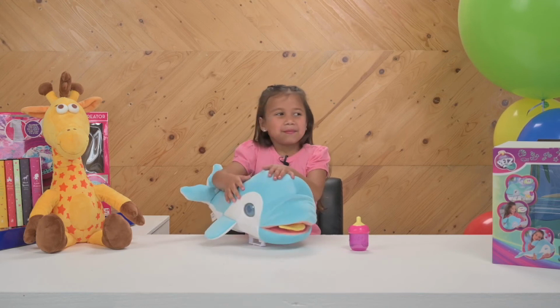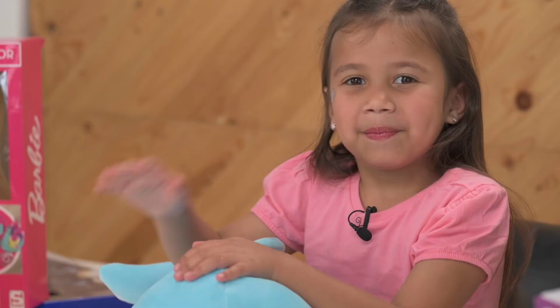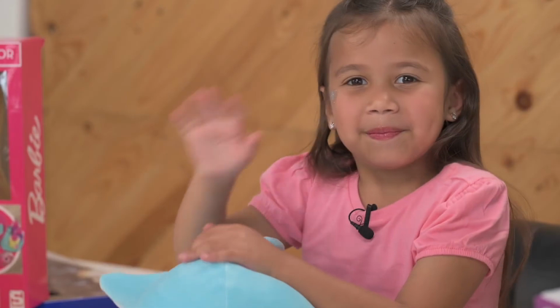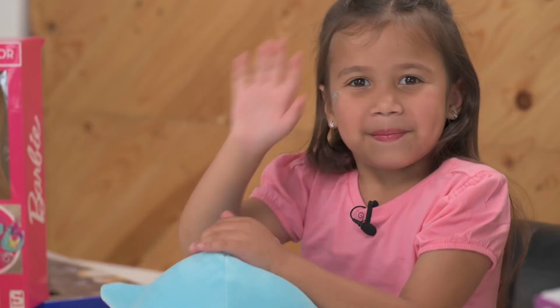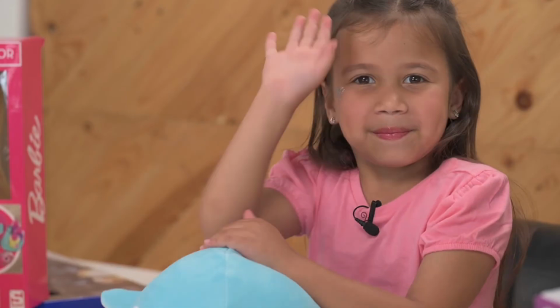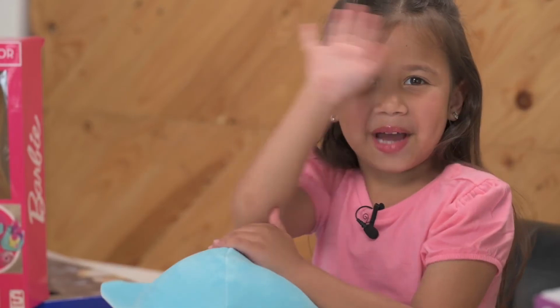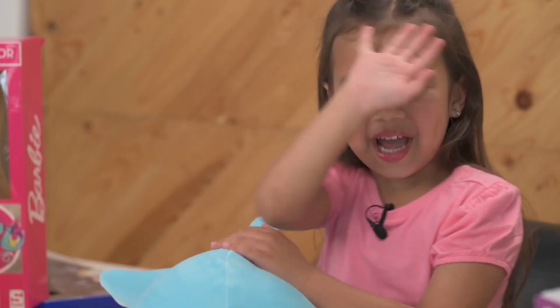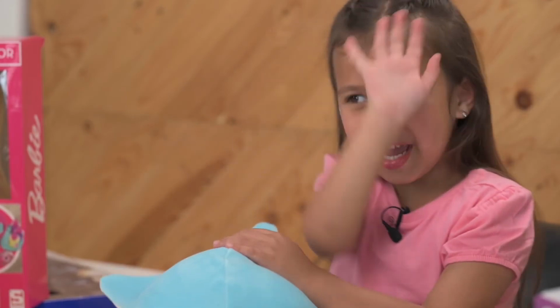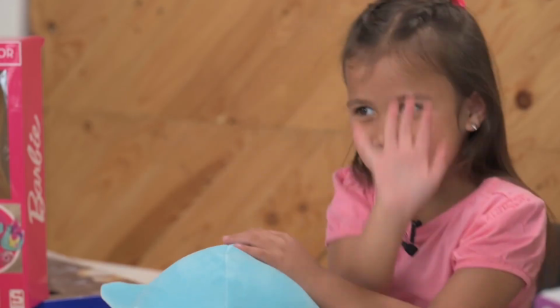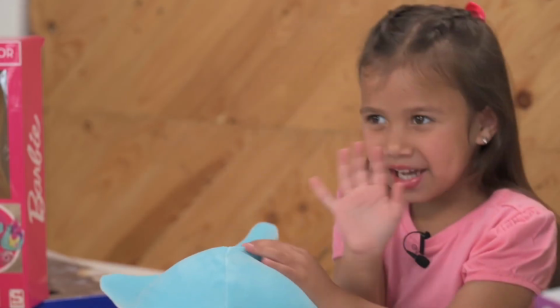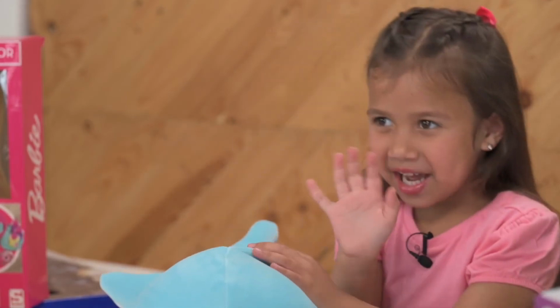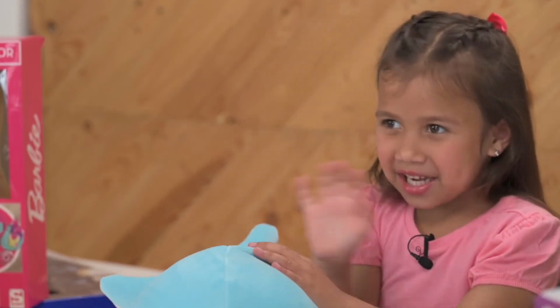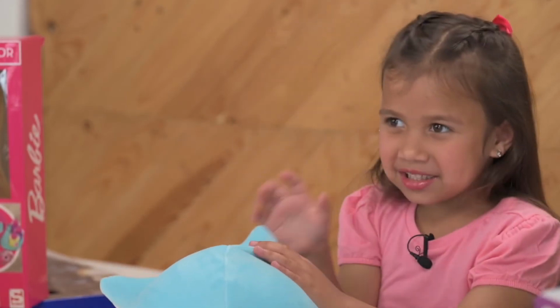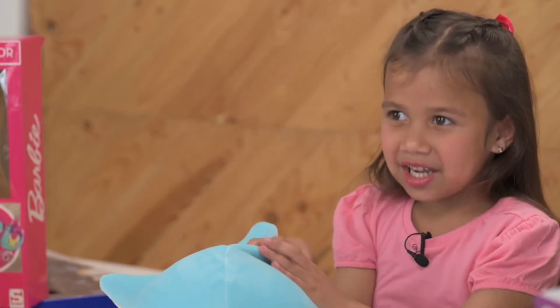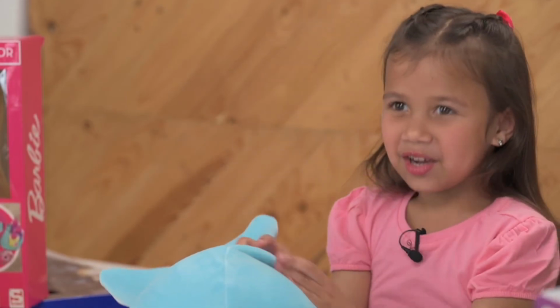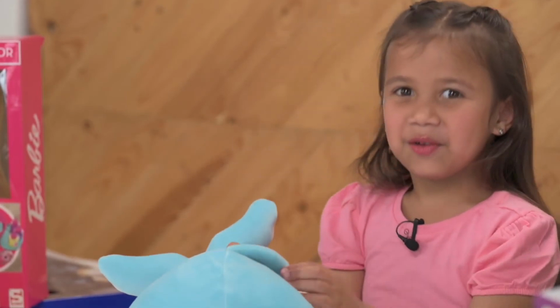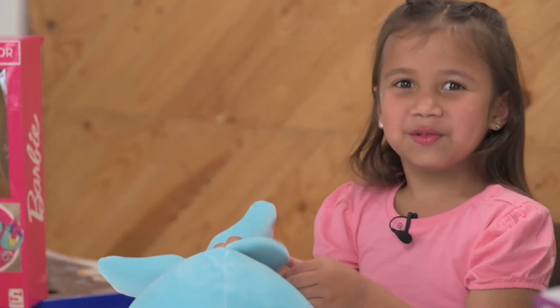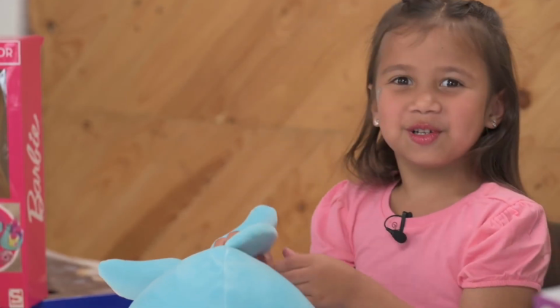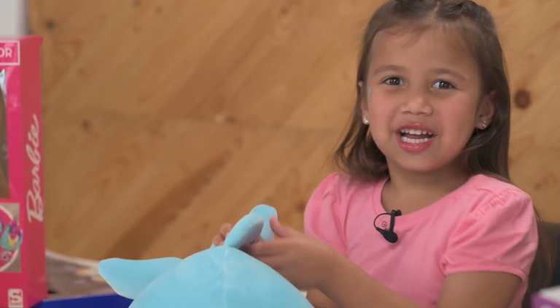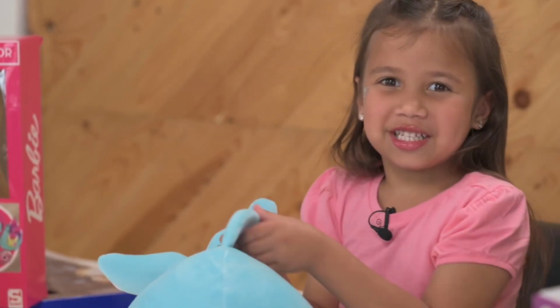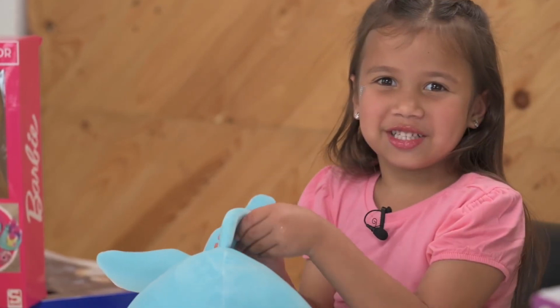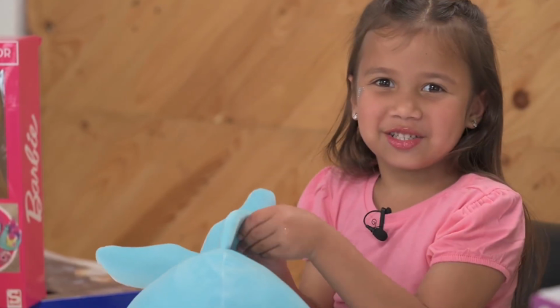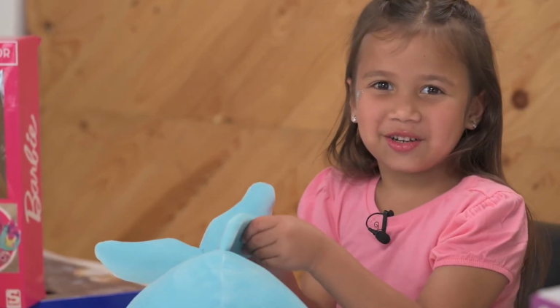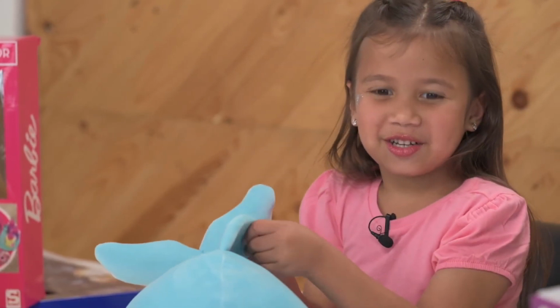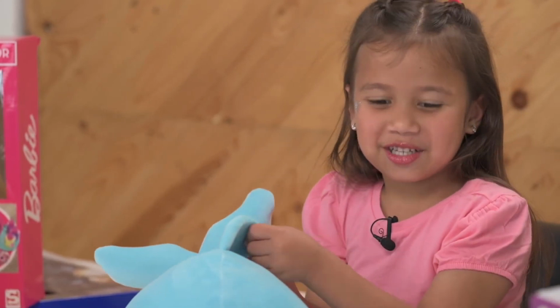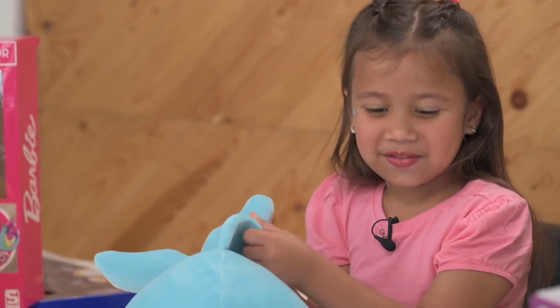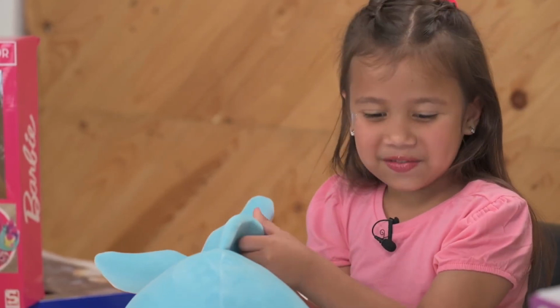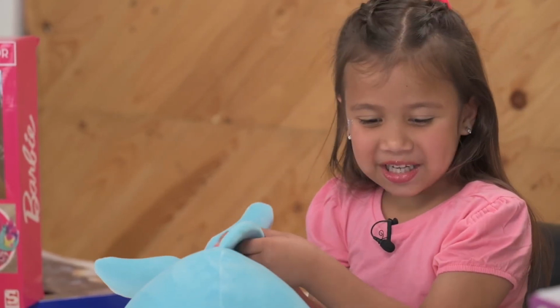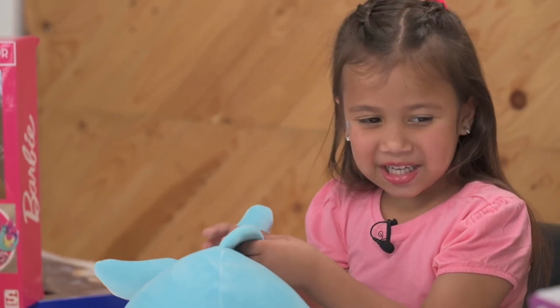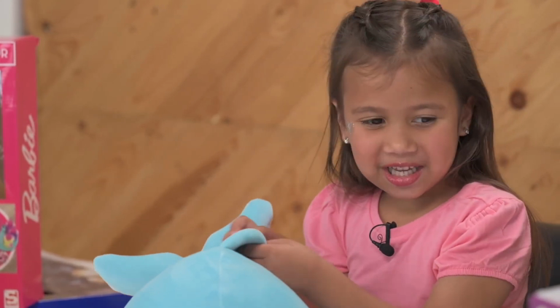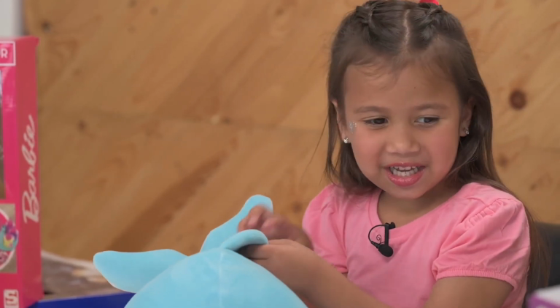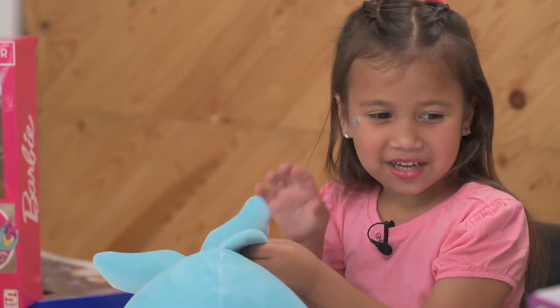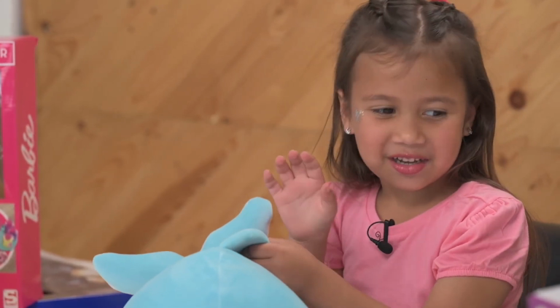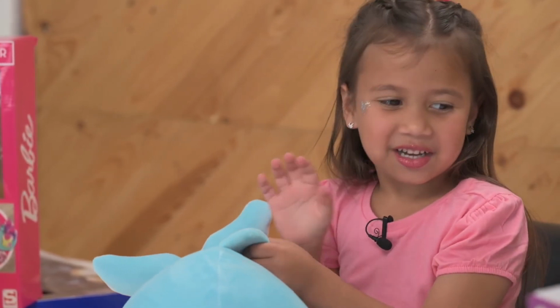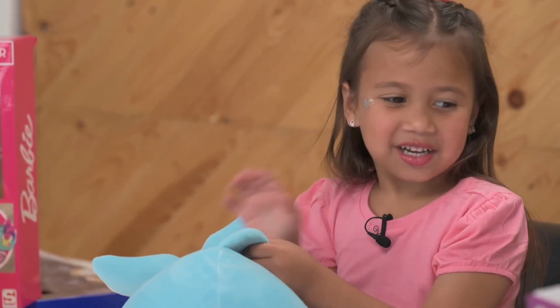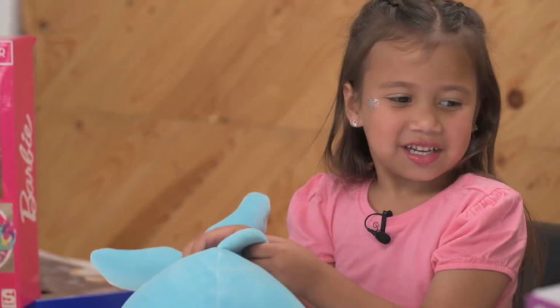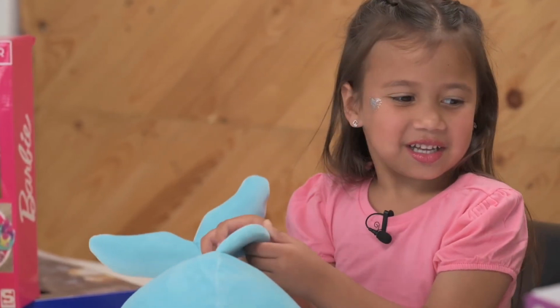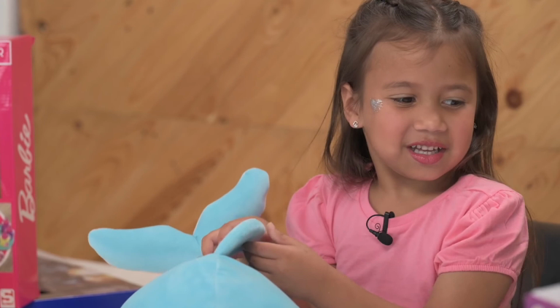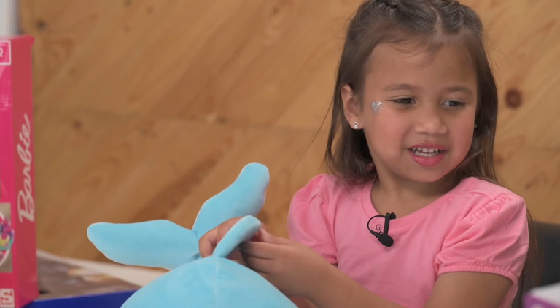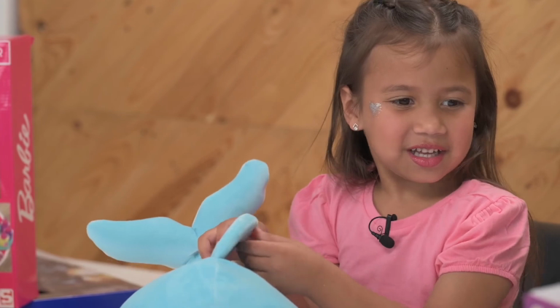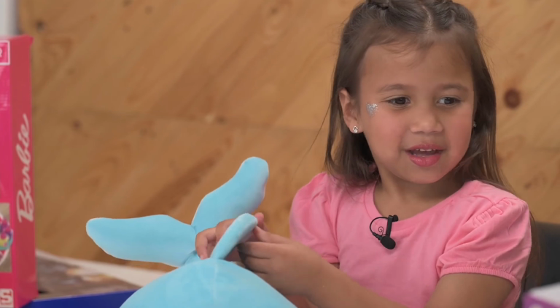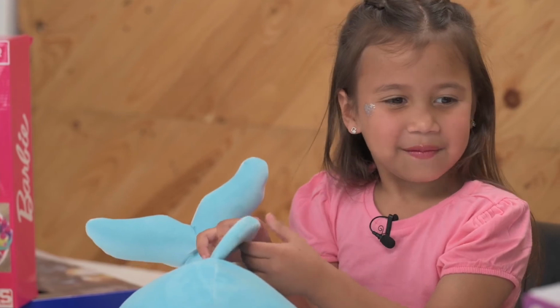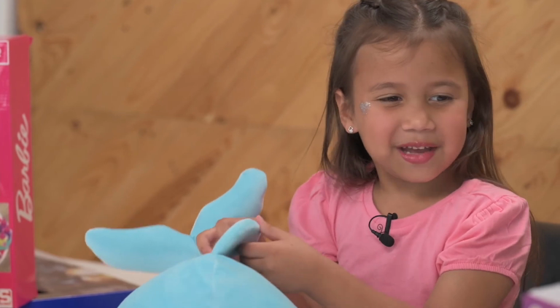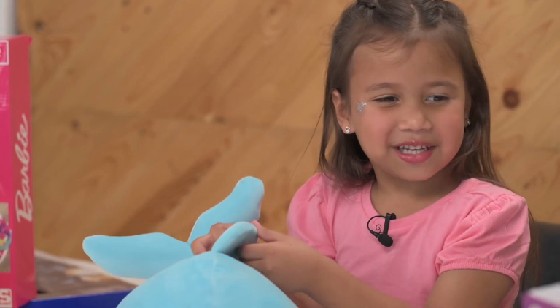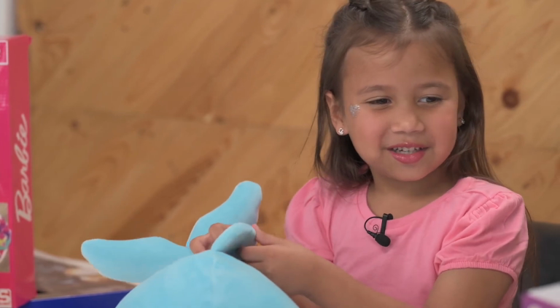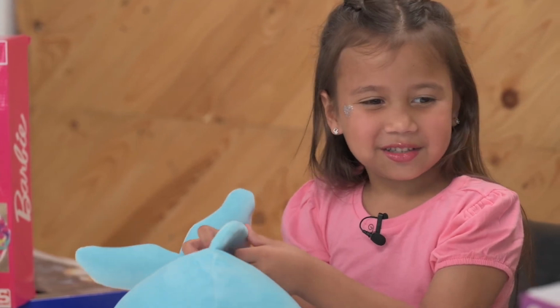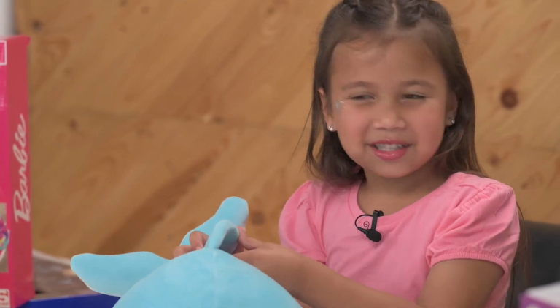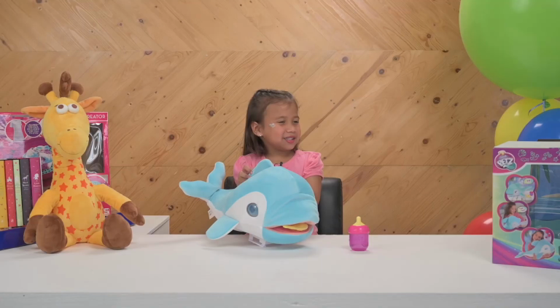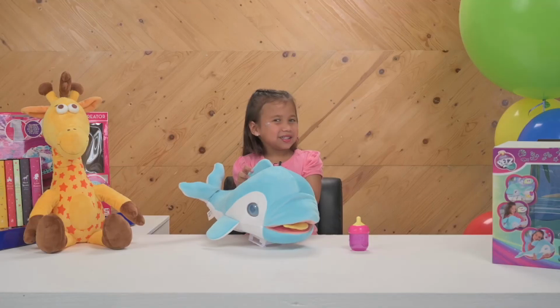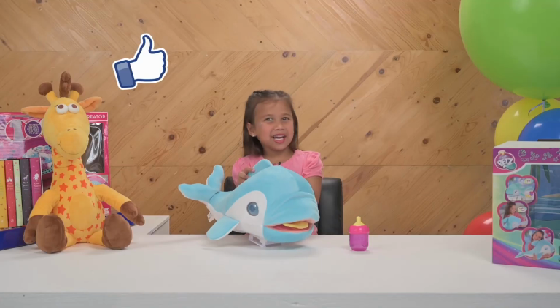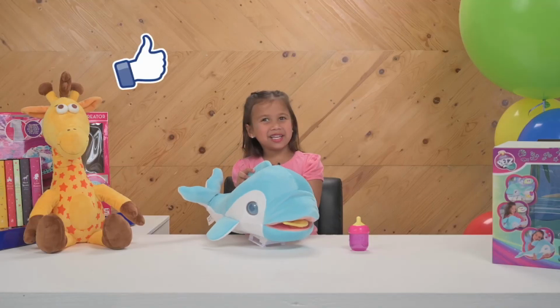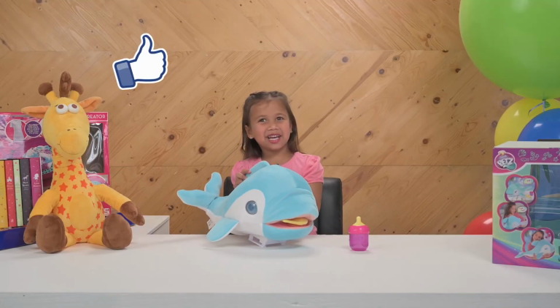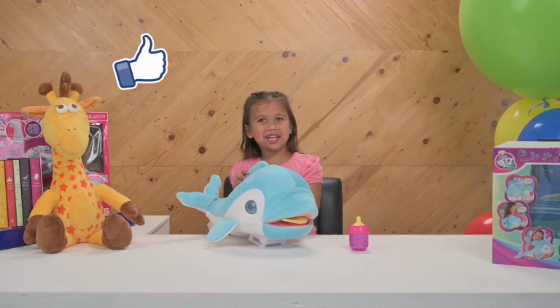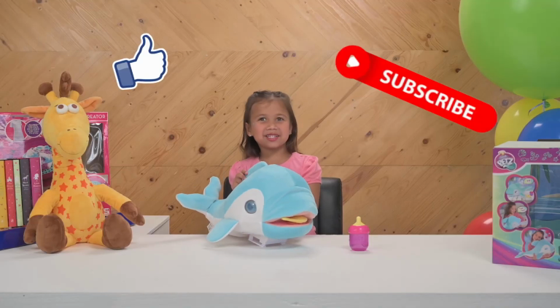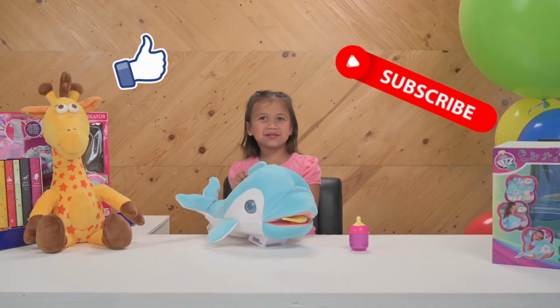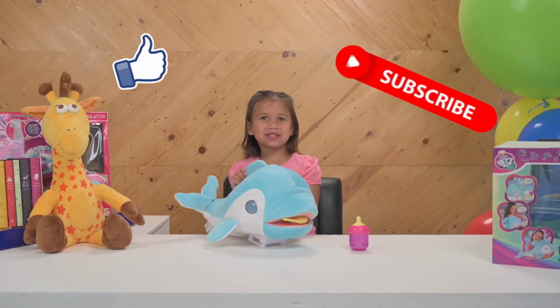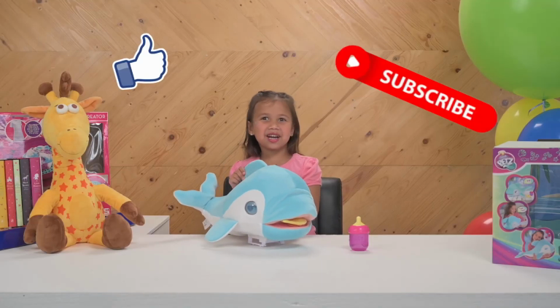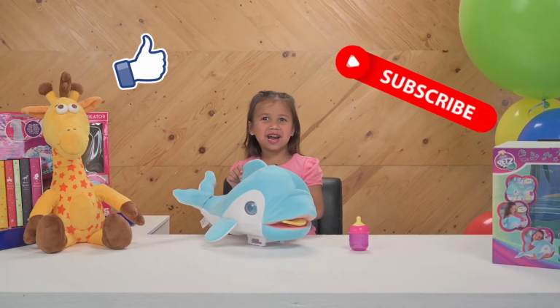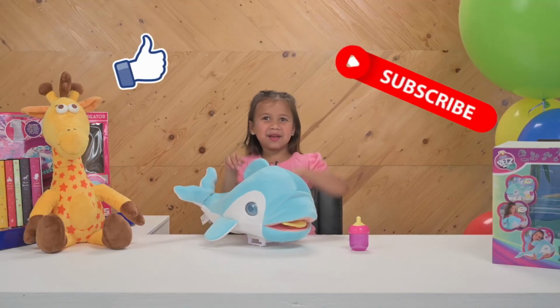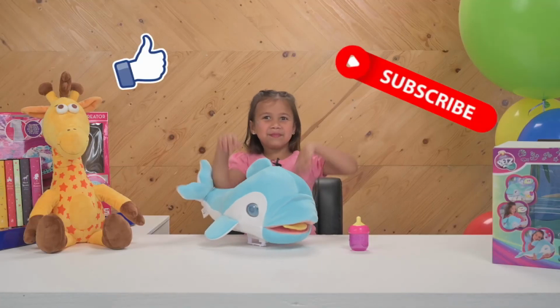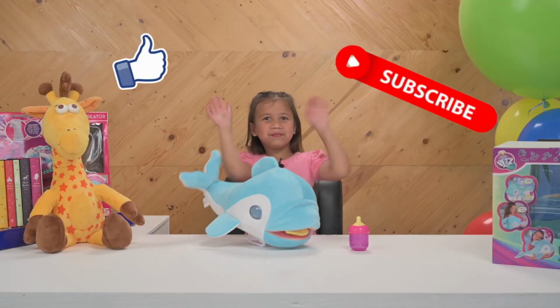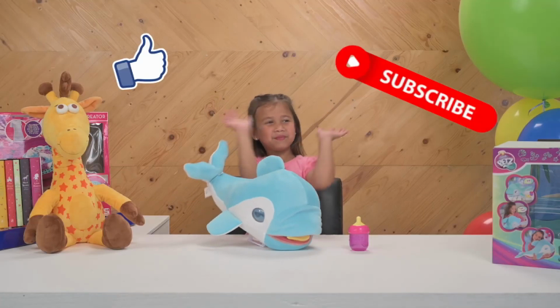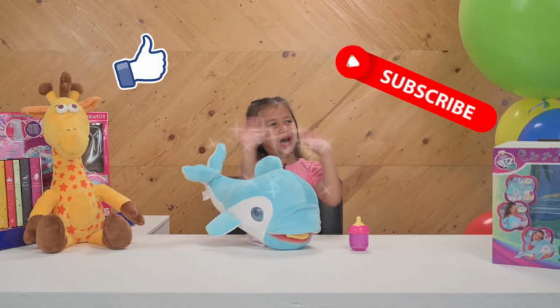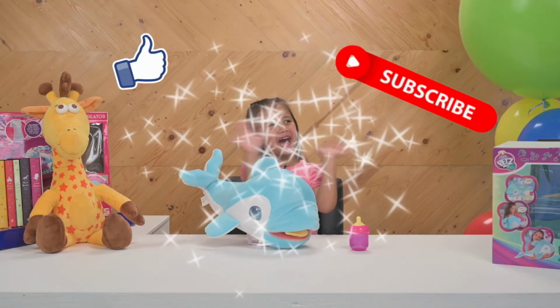Bye guys! I hope you enjoyed this video. Make sure to like and subscribe. Bye bye!